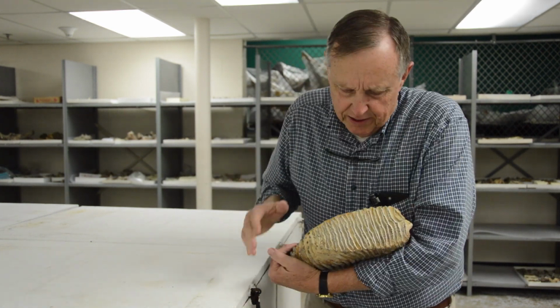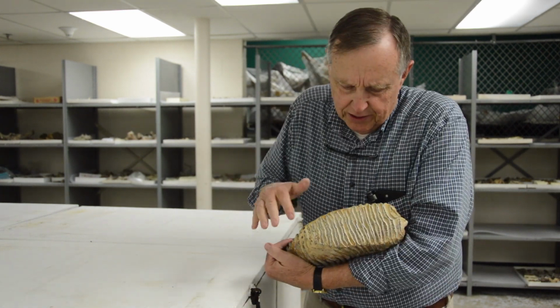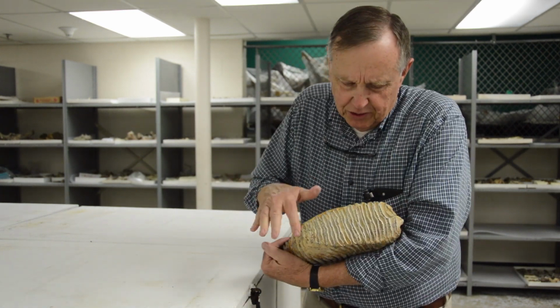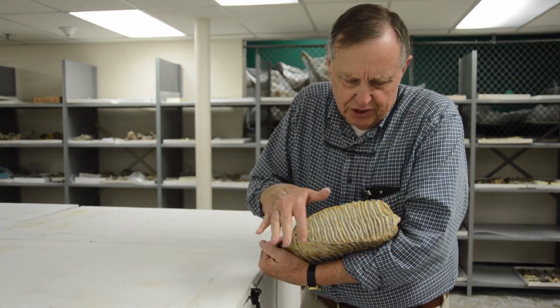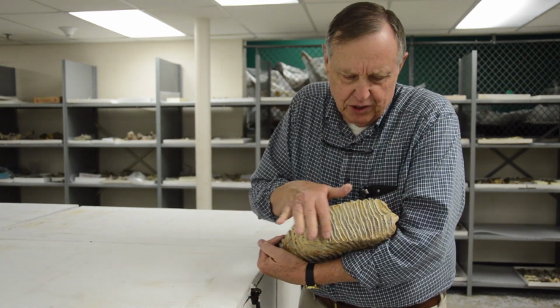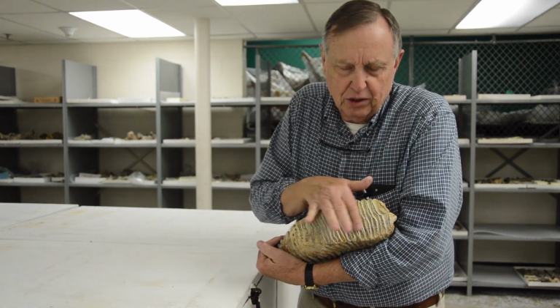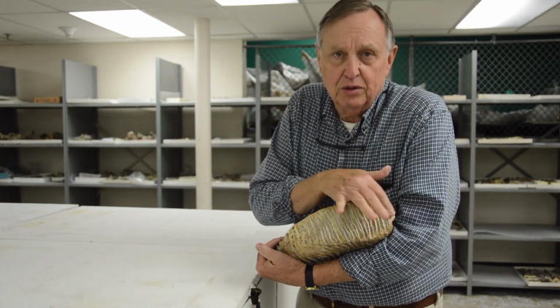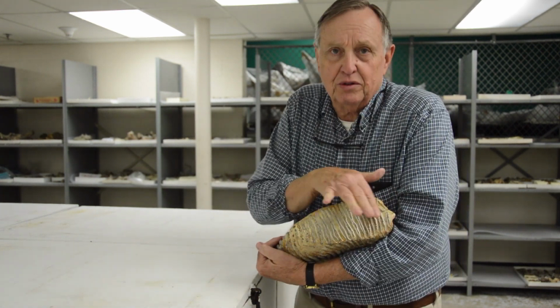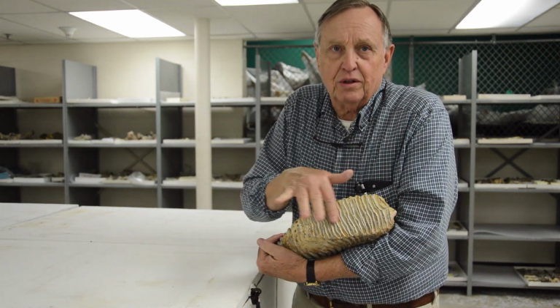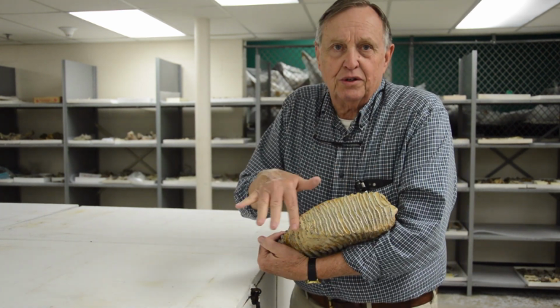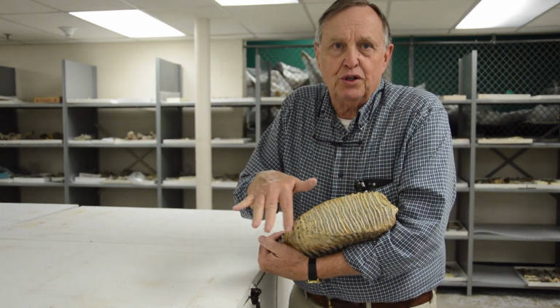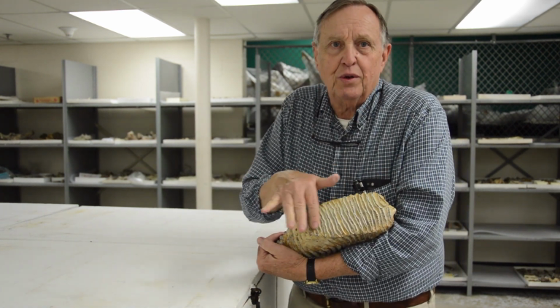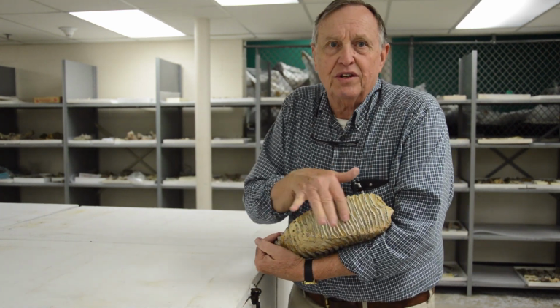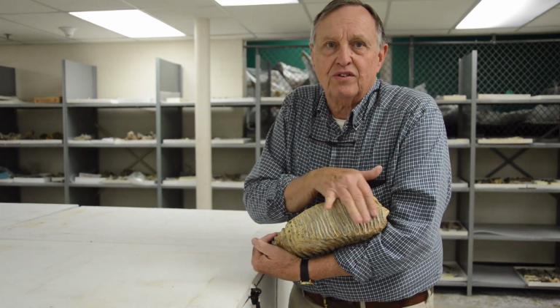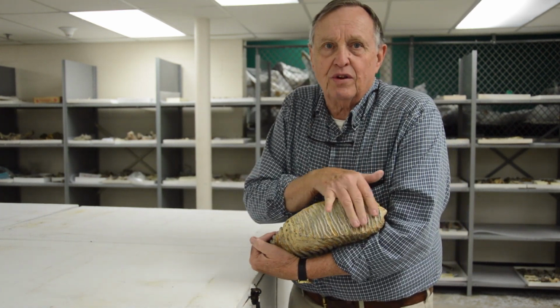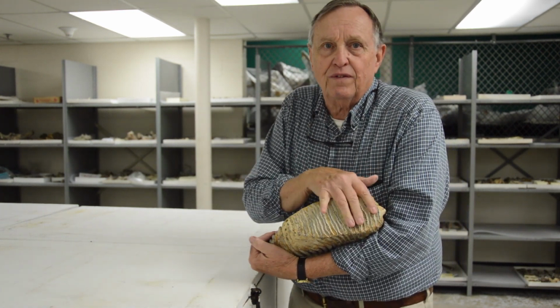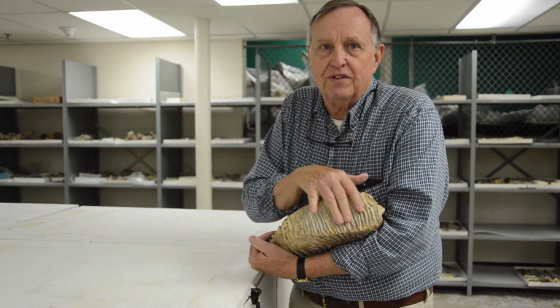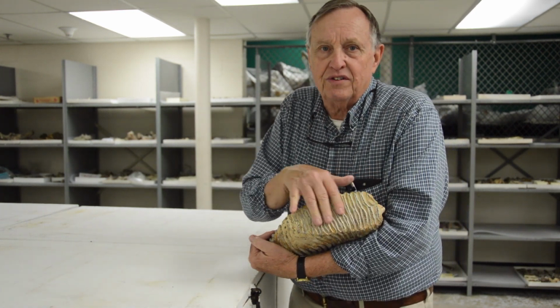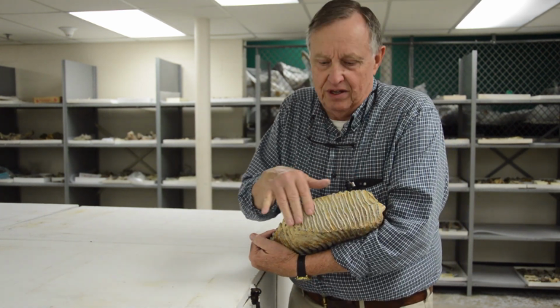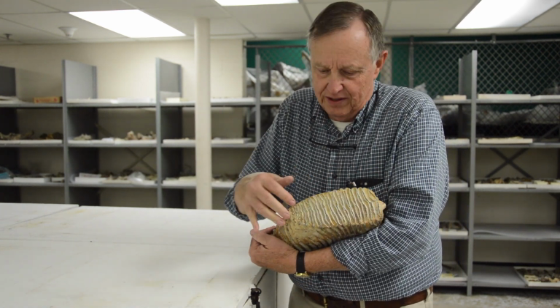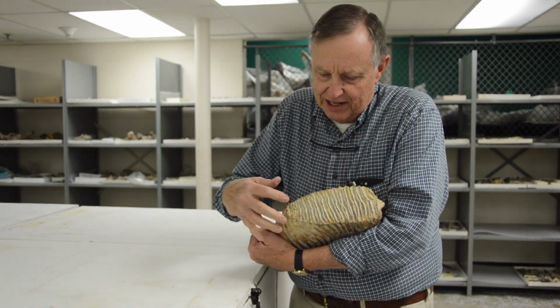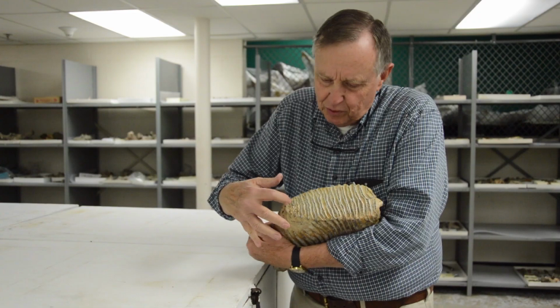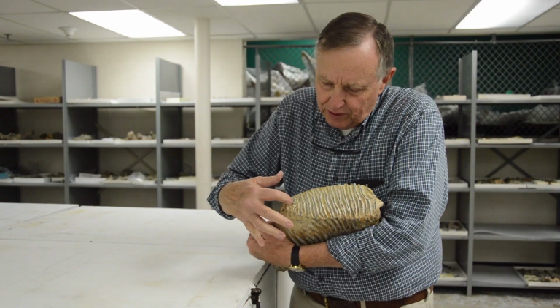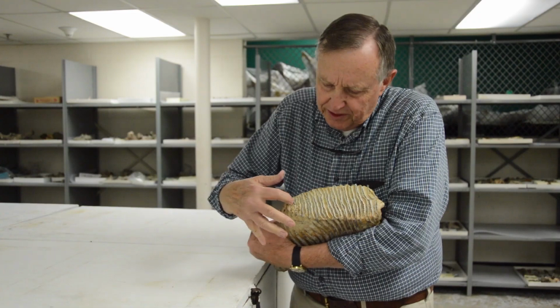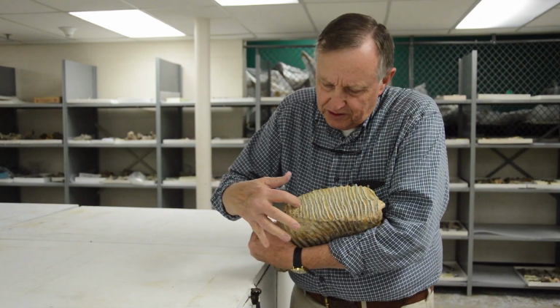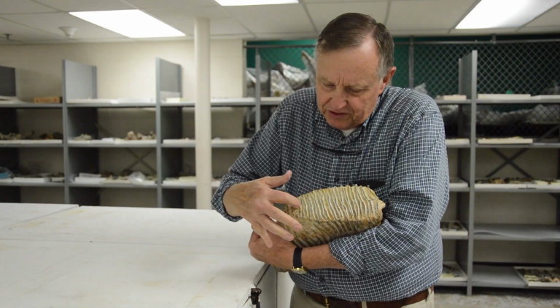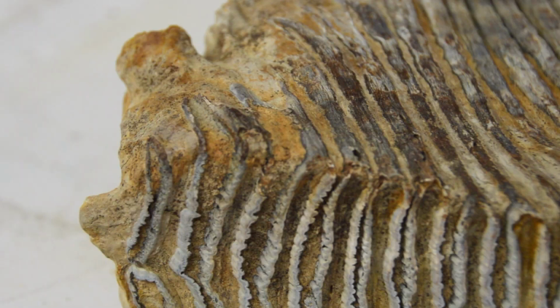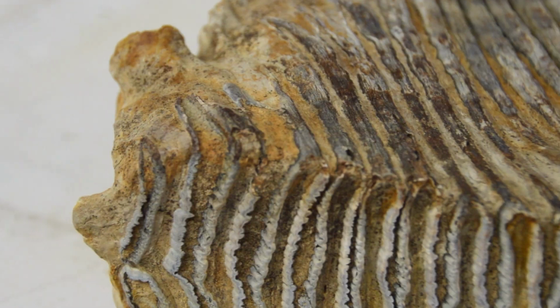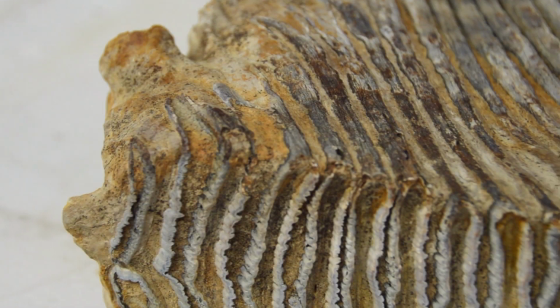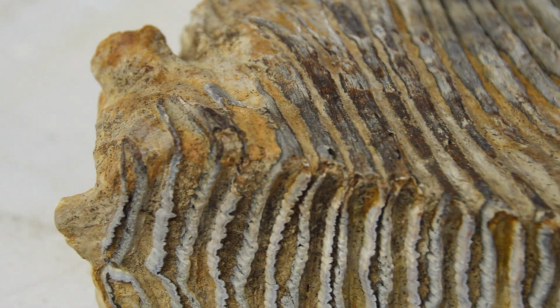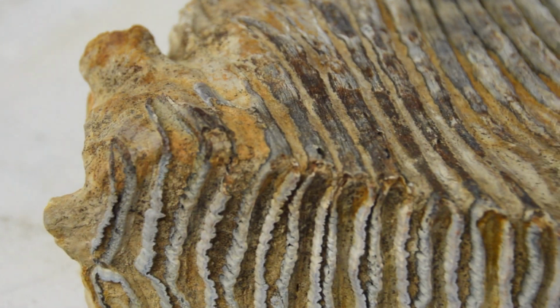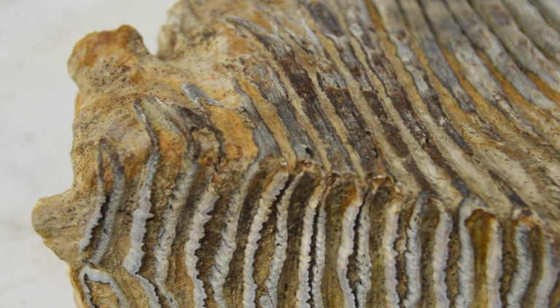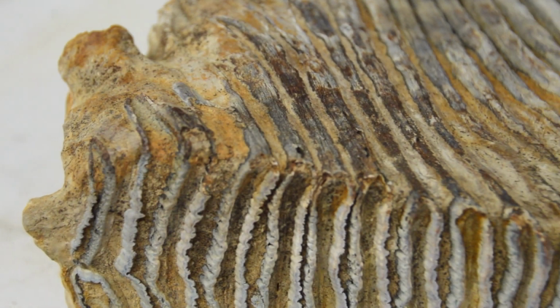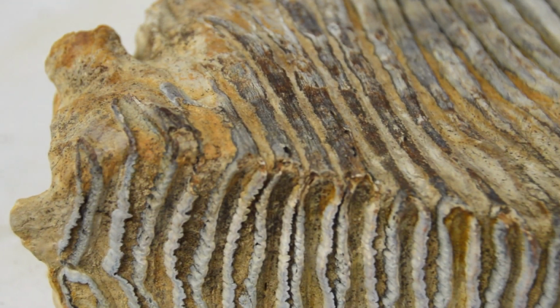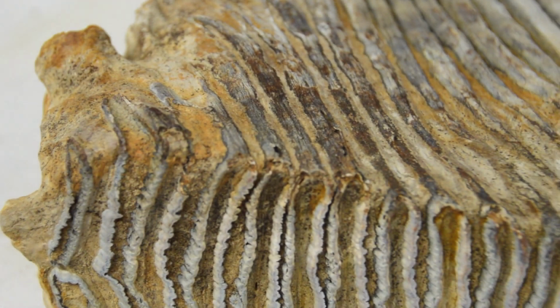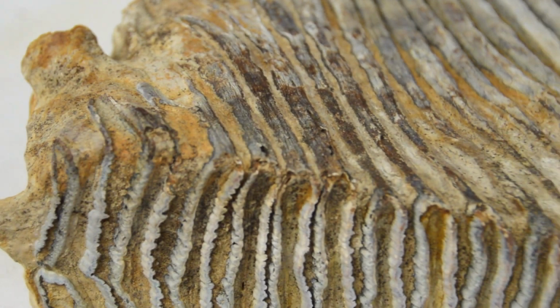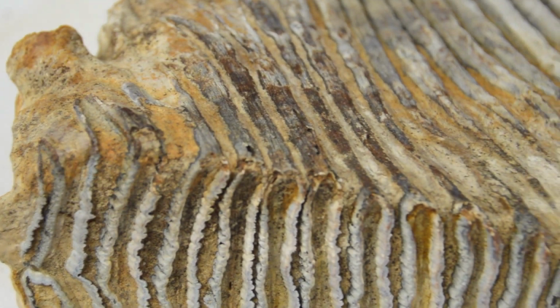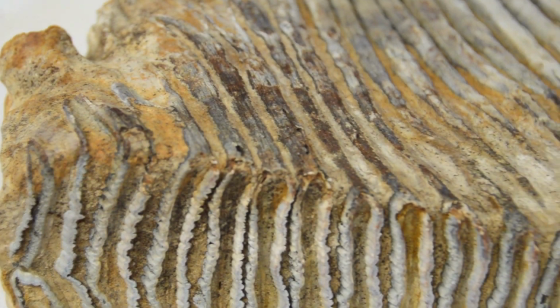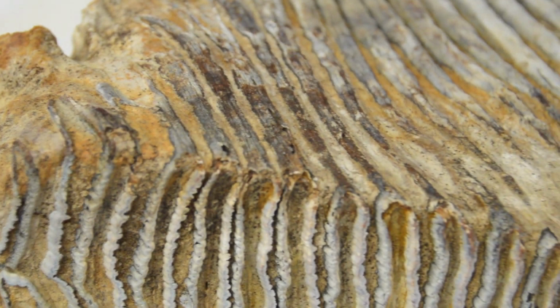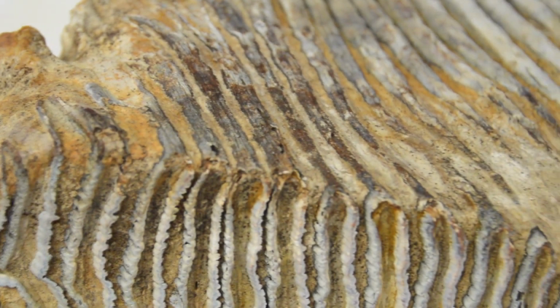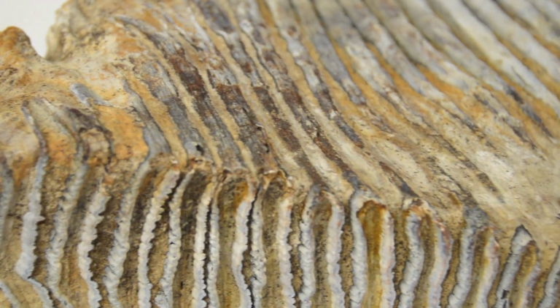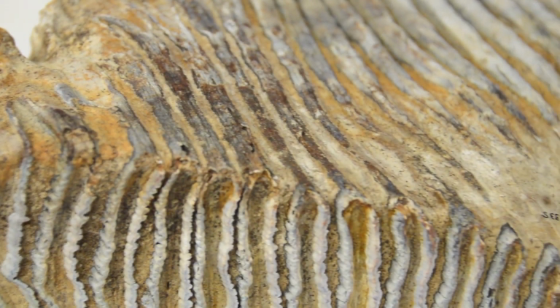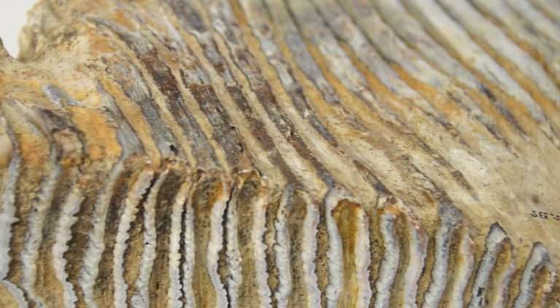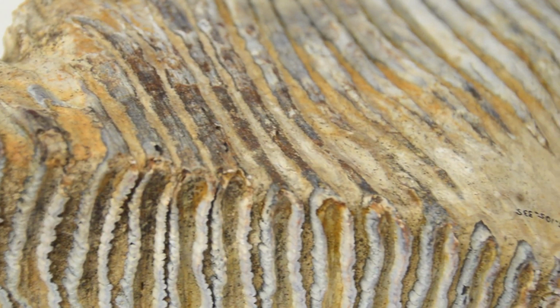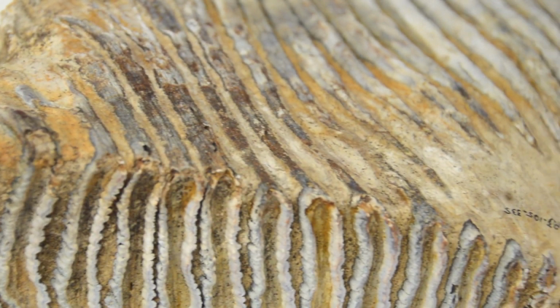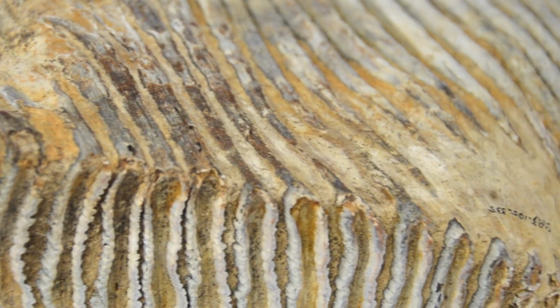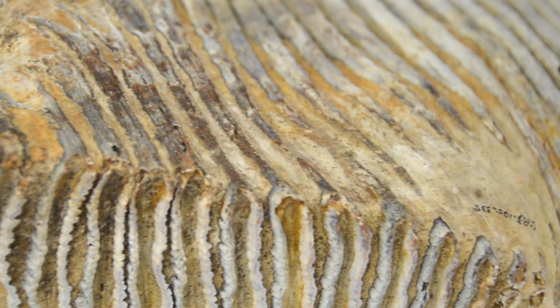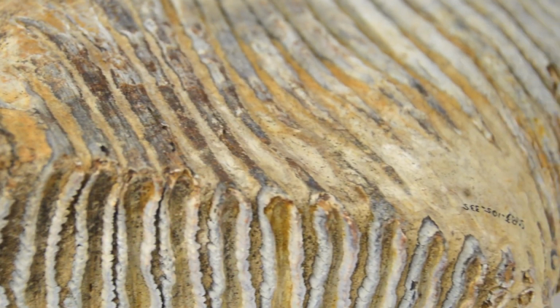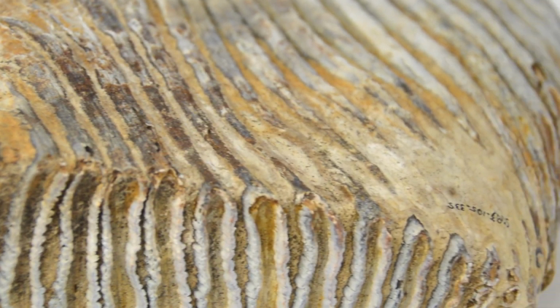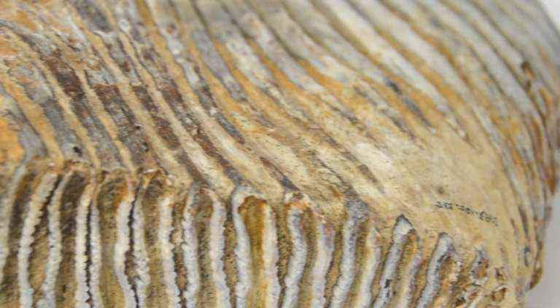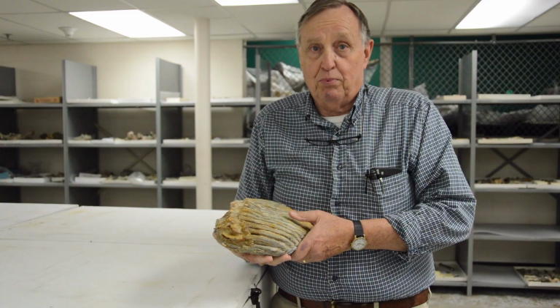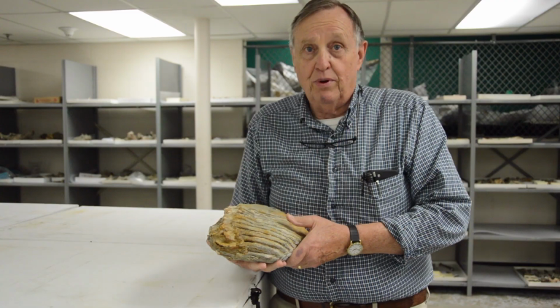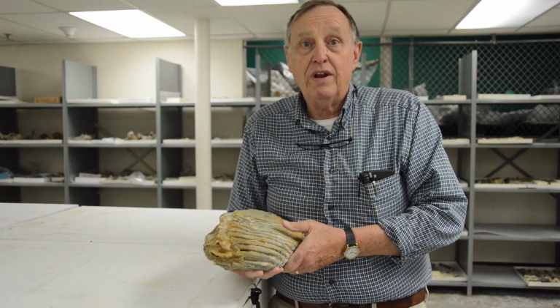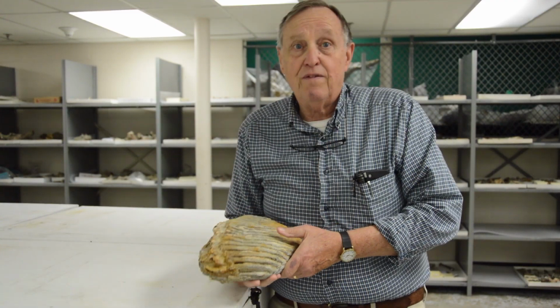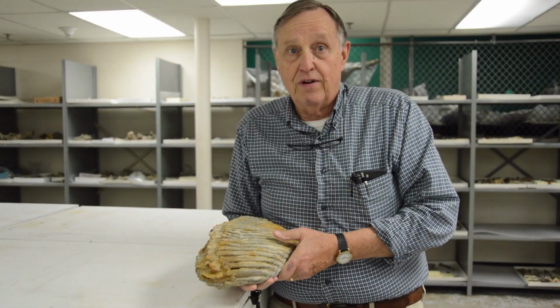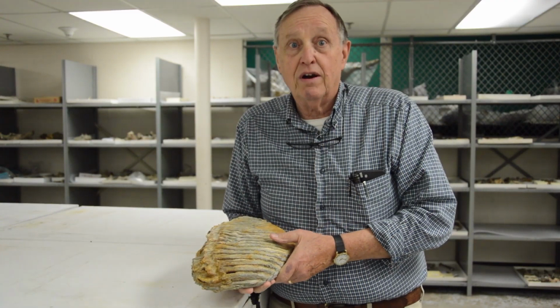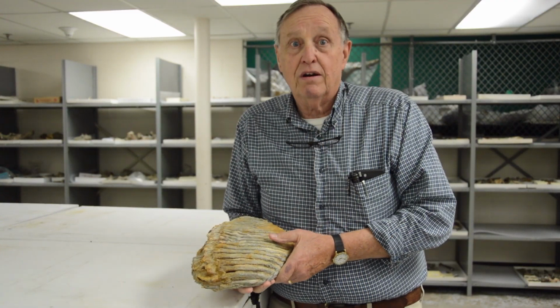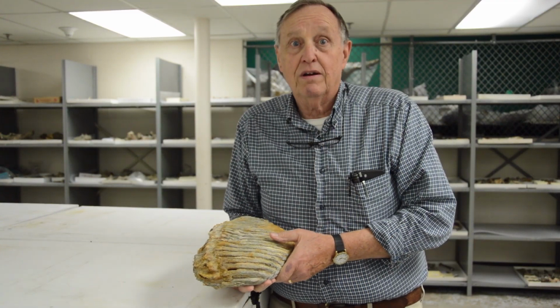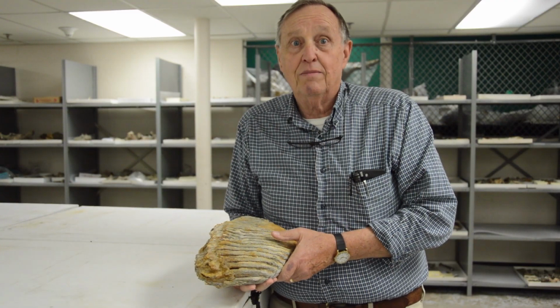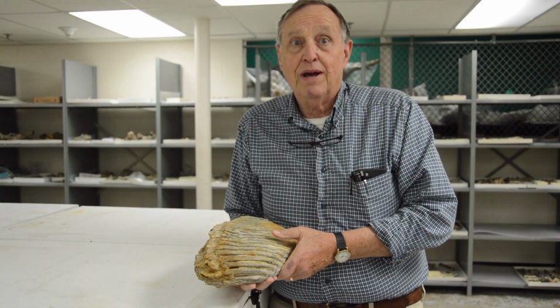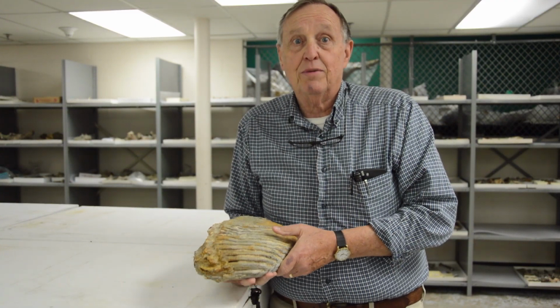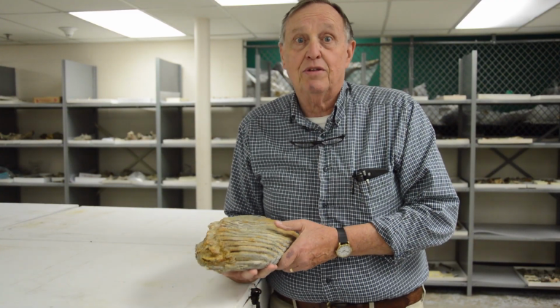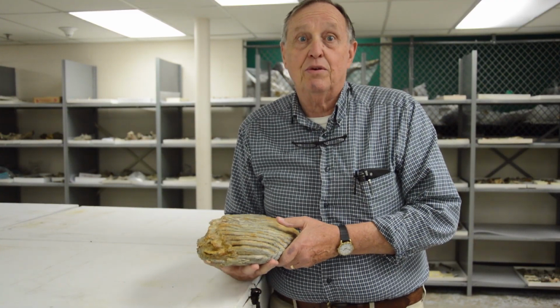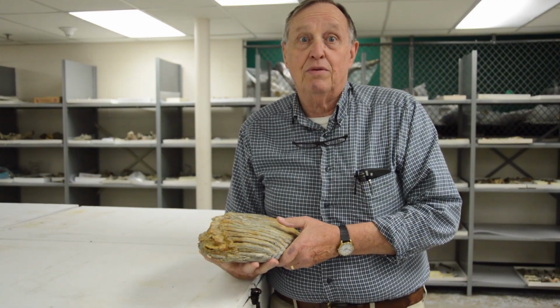Here's the occlusal, or chewing surface. That's what tells us it's a mammoth. This is a pretty fair mammoth tooth.